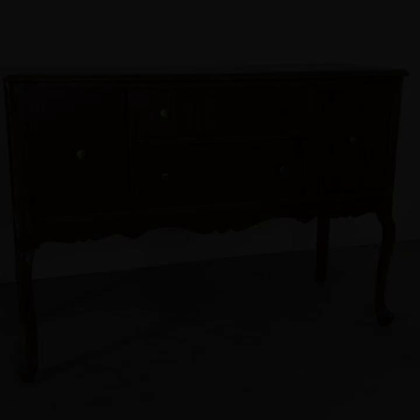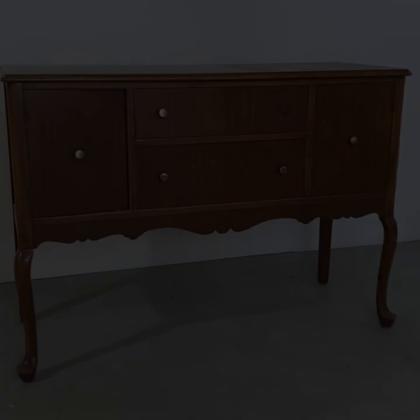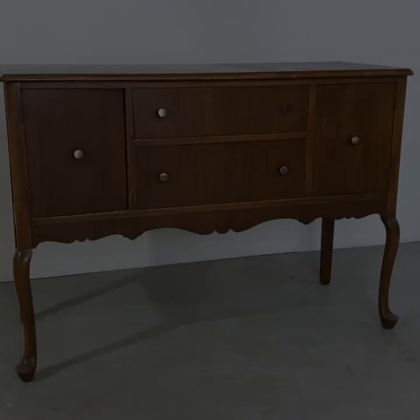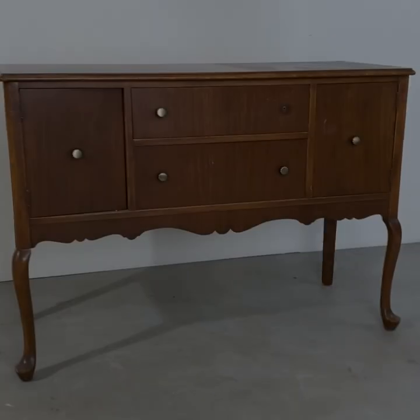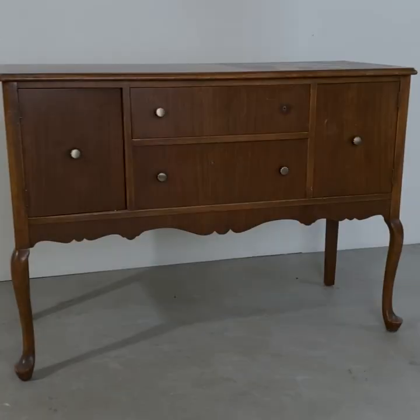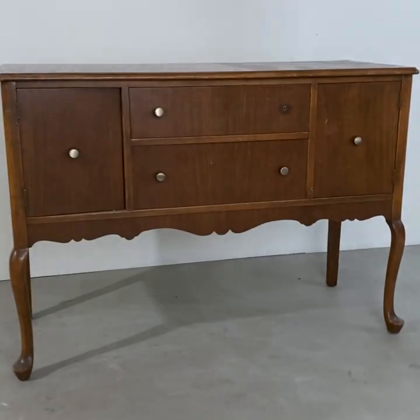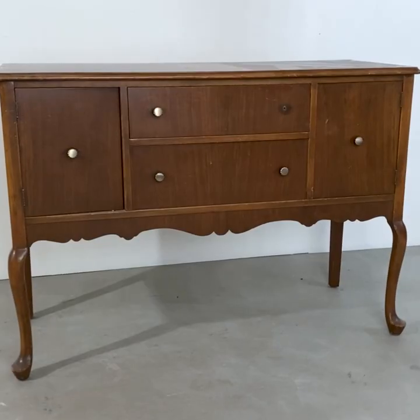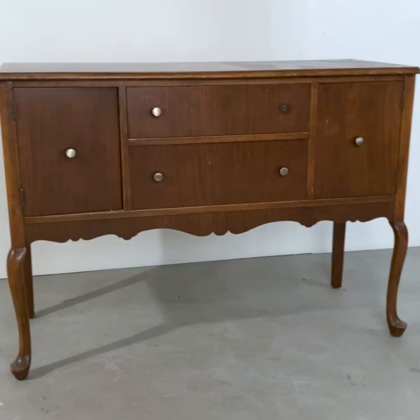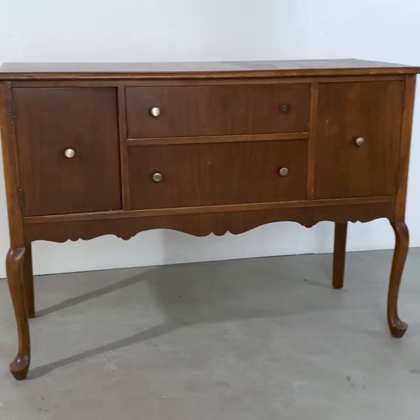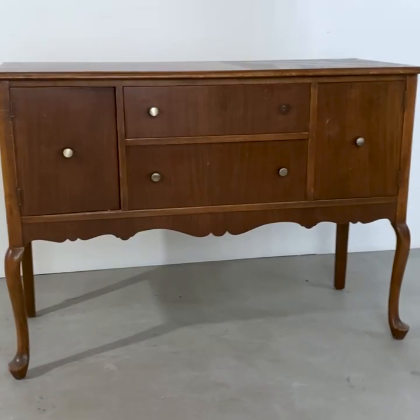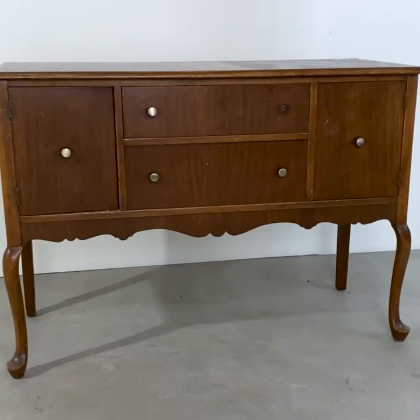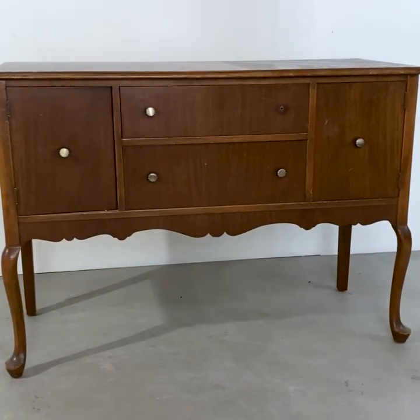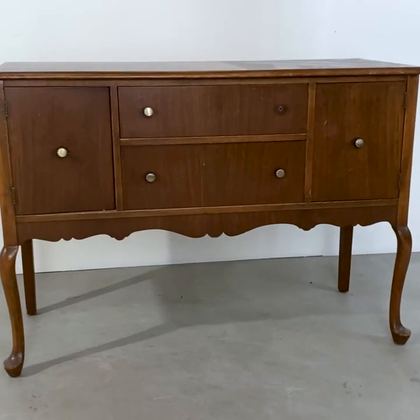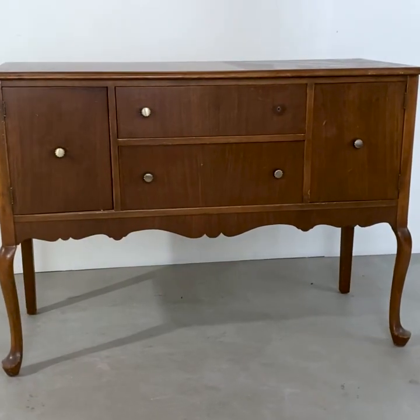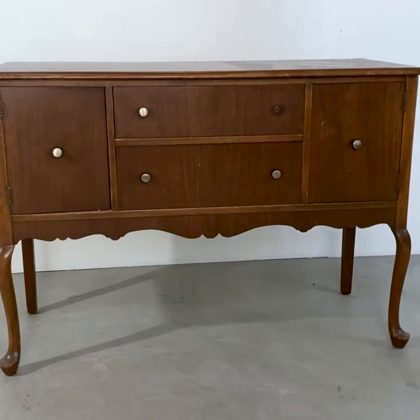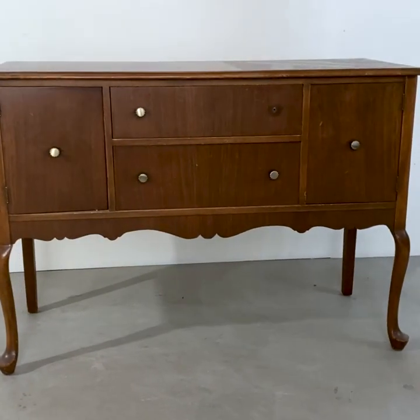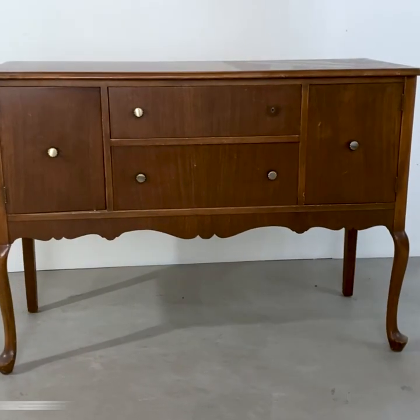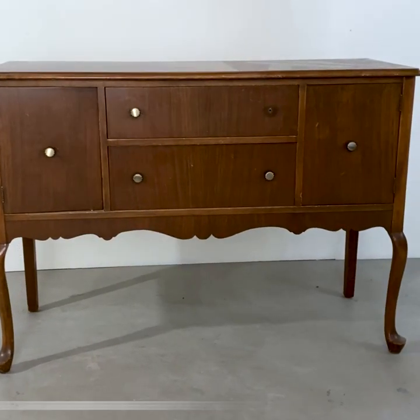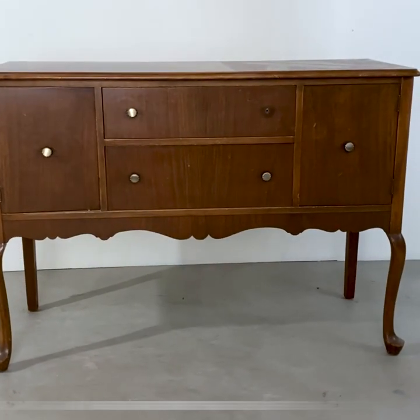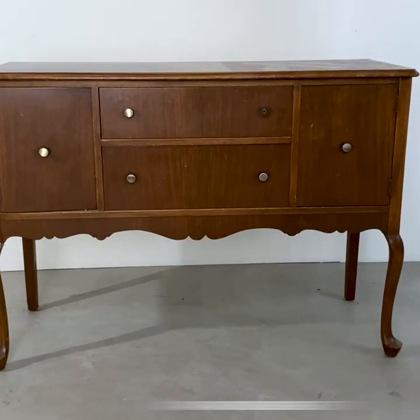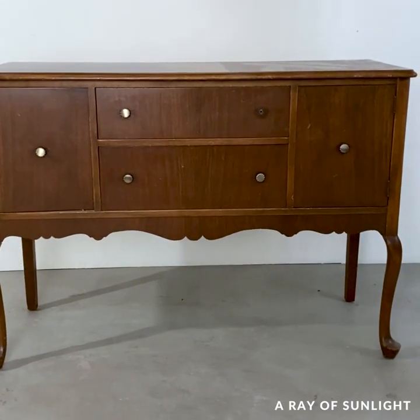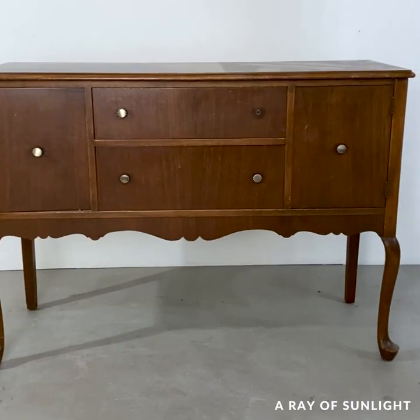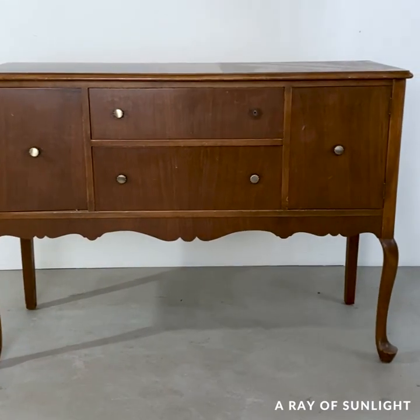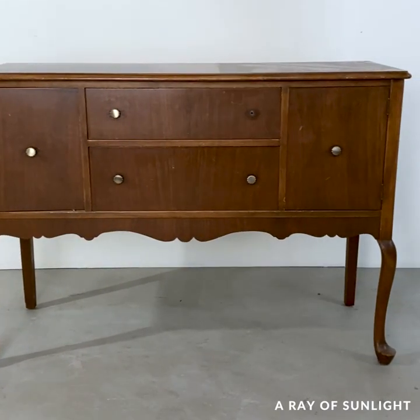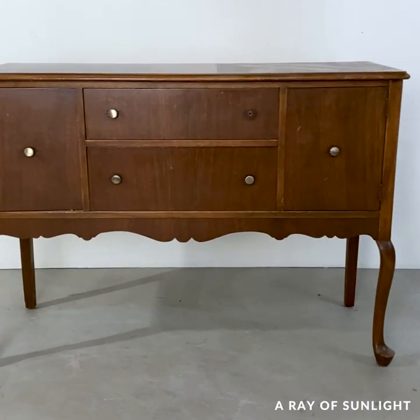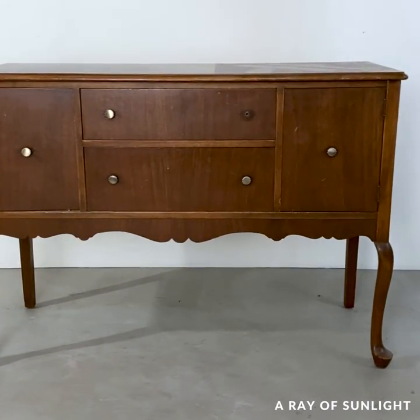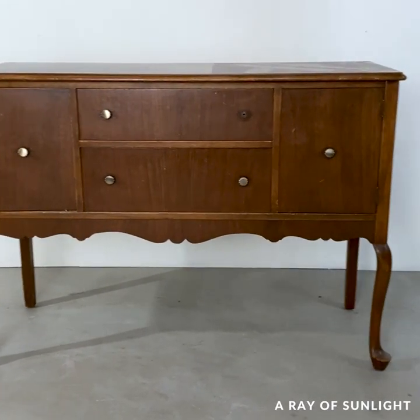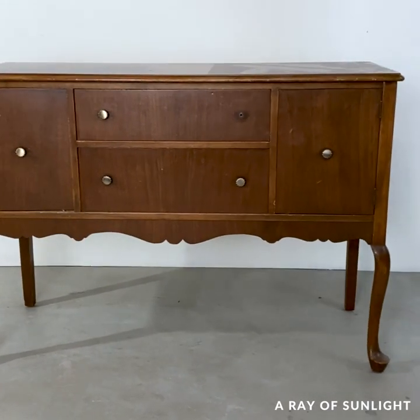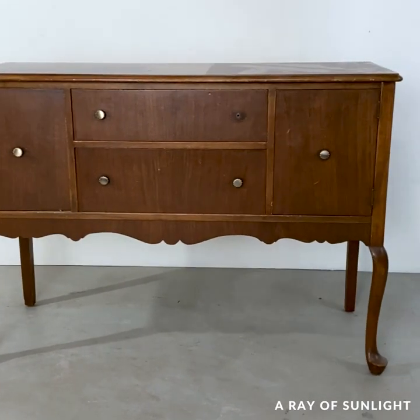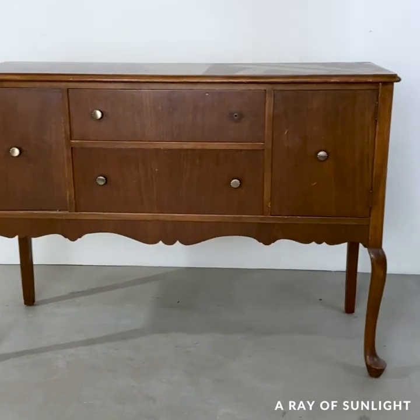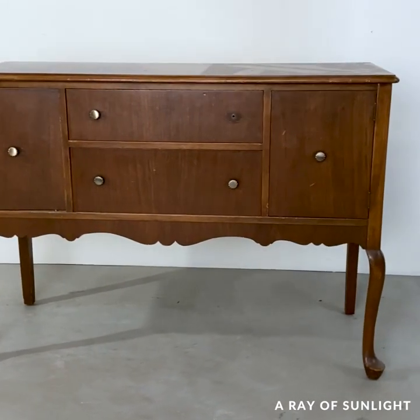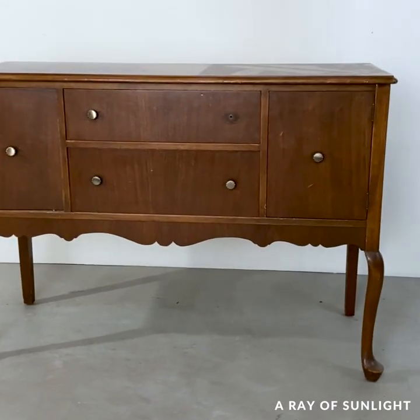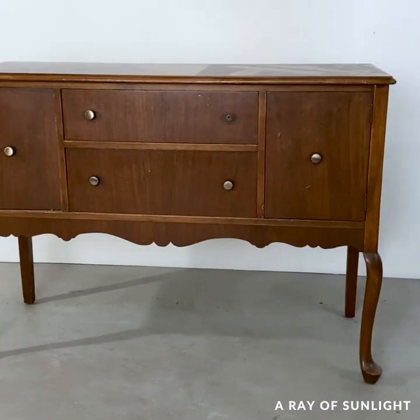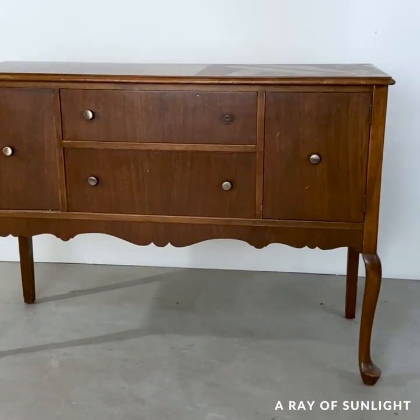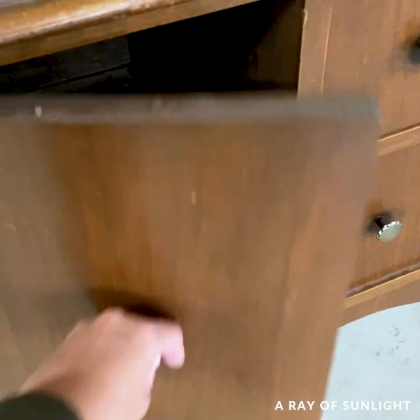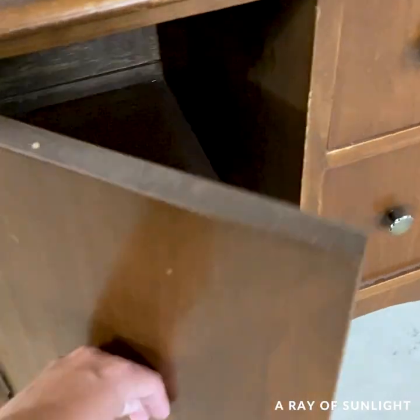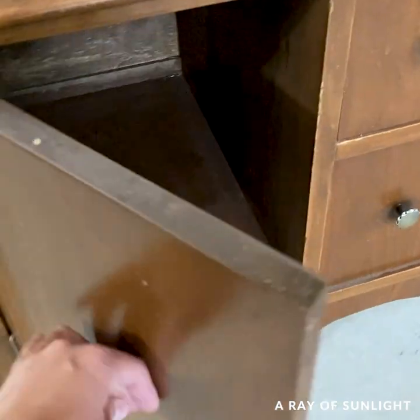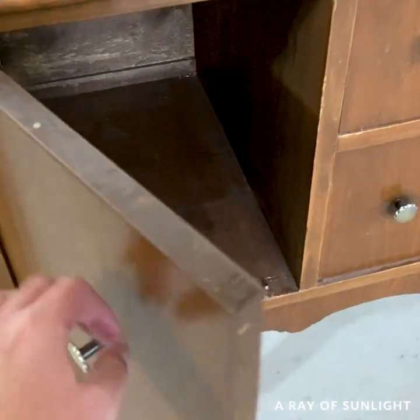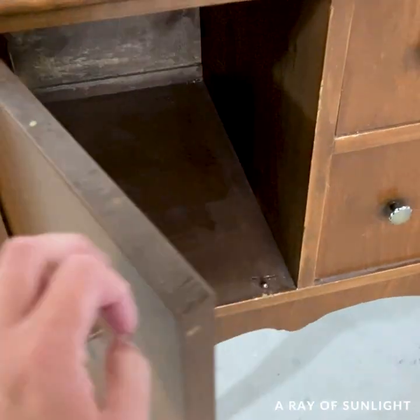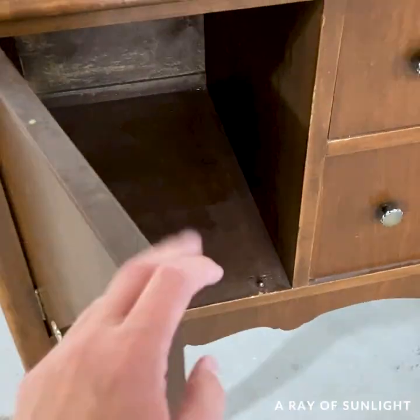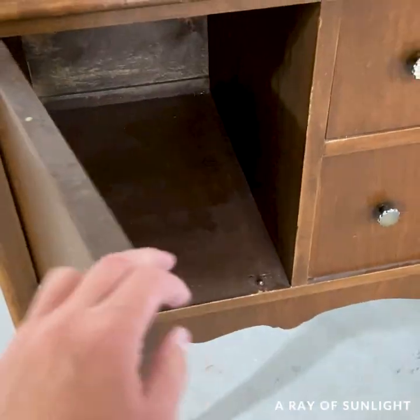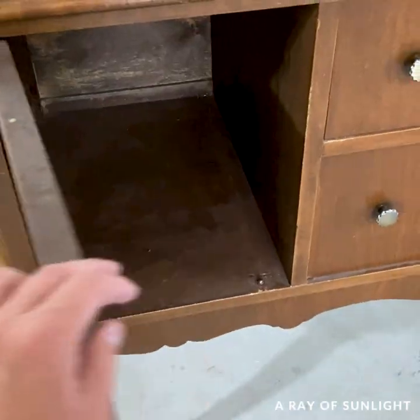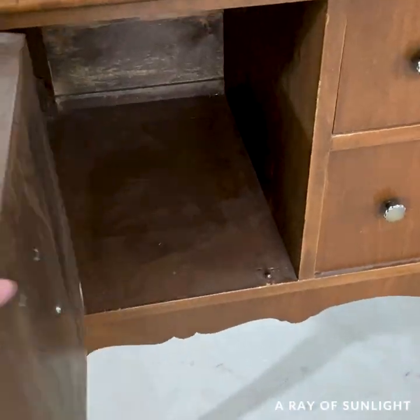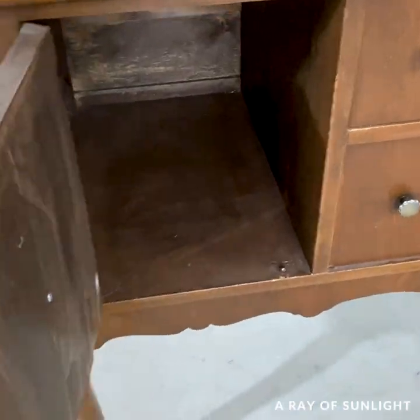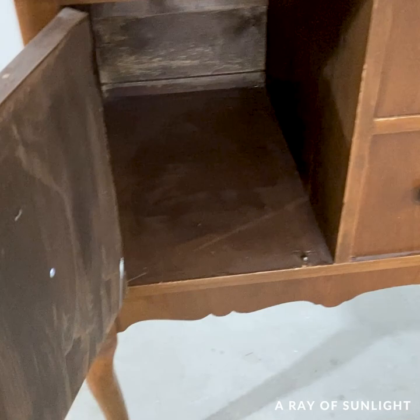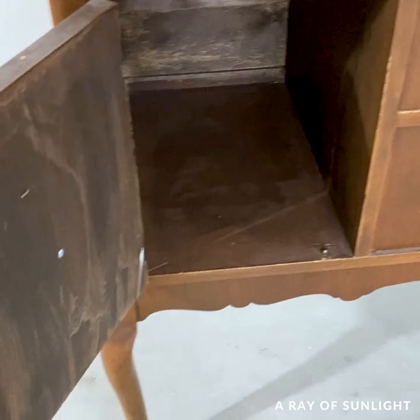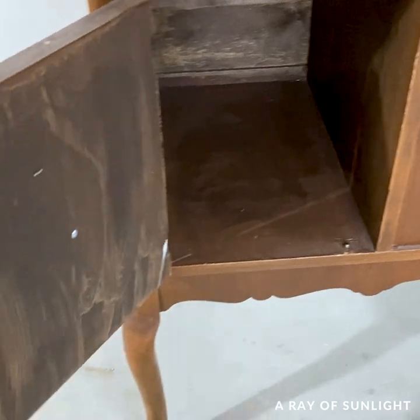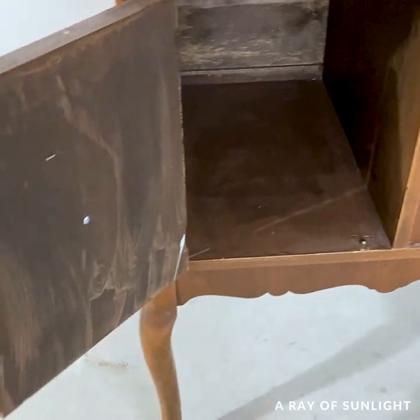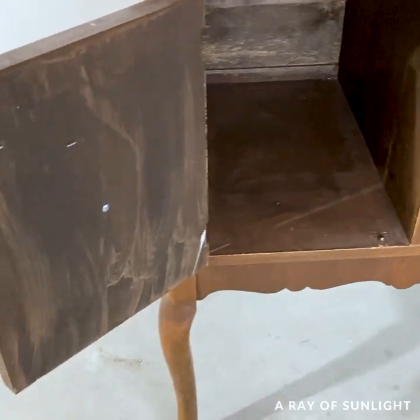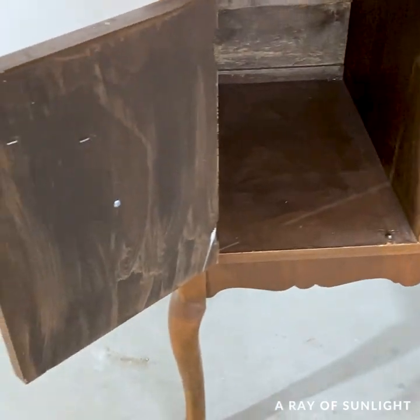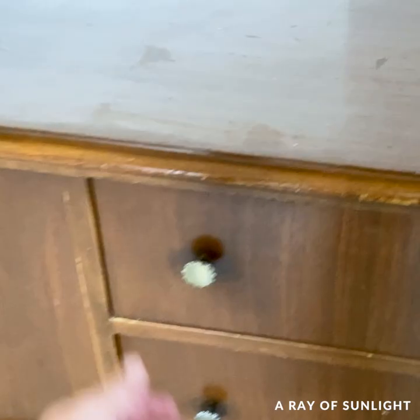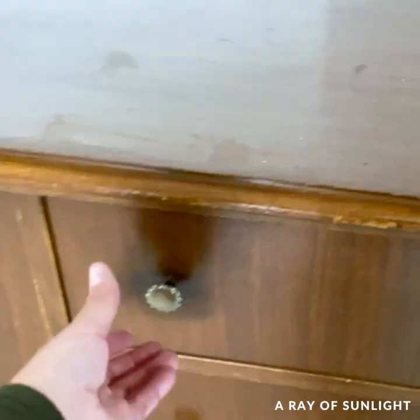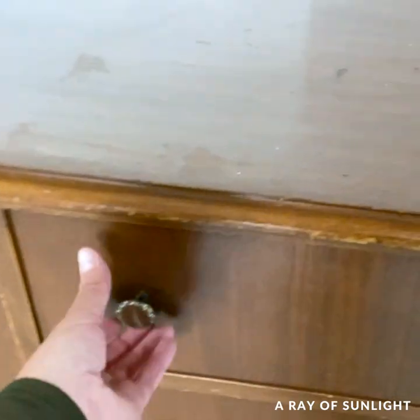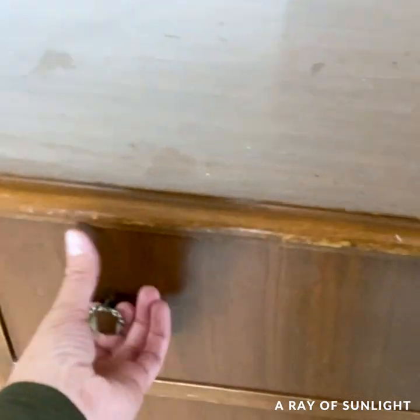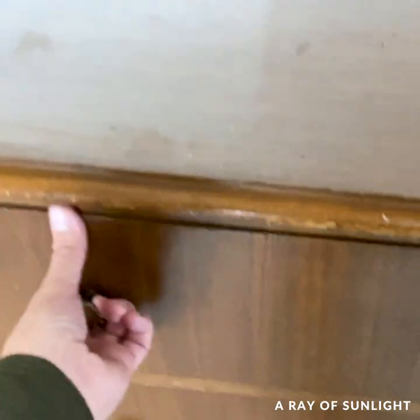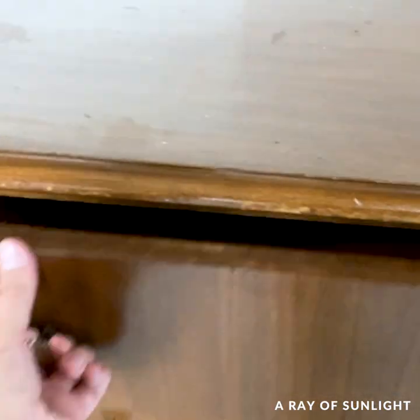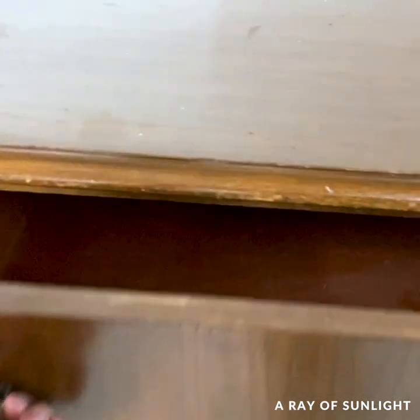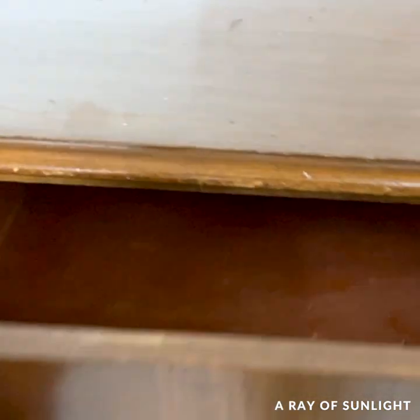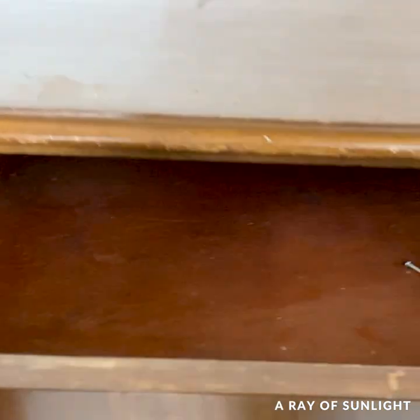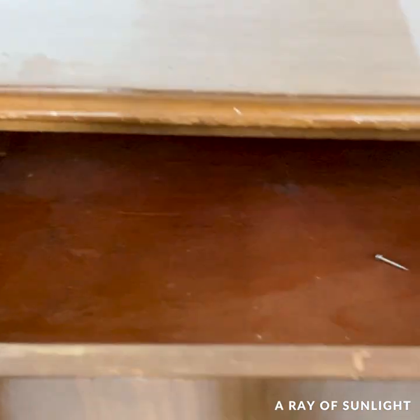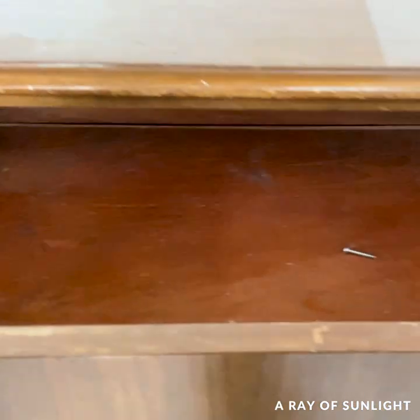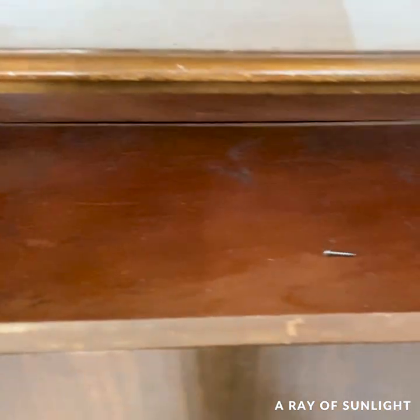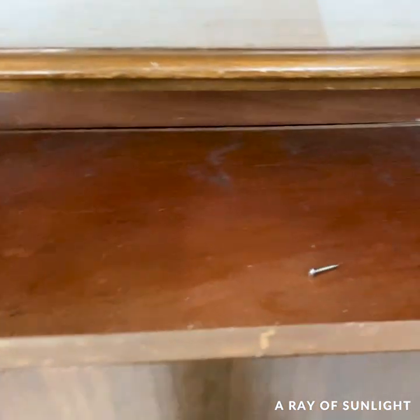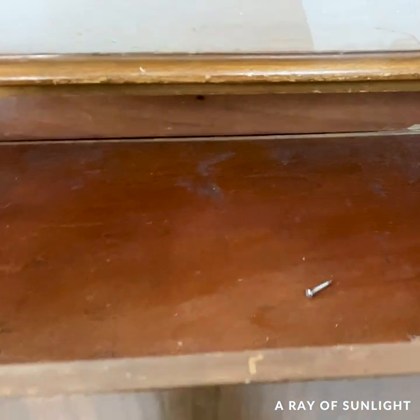We bought this buffet from Facebook Marketplace for only $30. Can you believe that someone was selling this thing for so cheap?